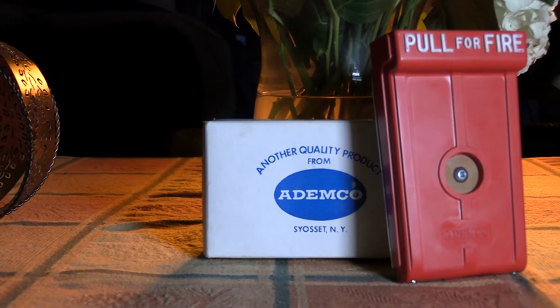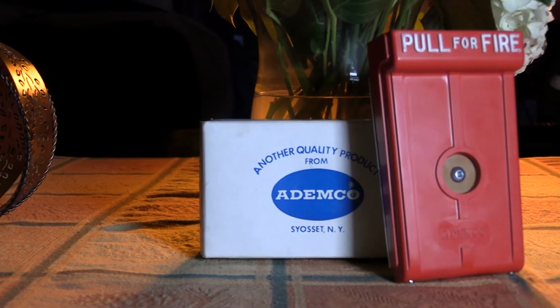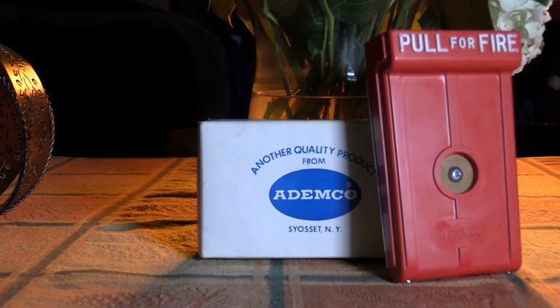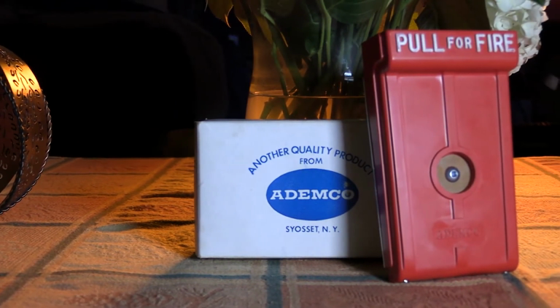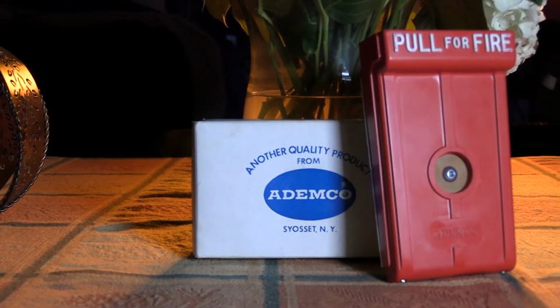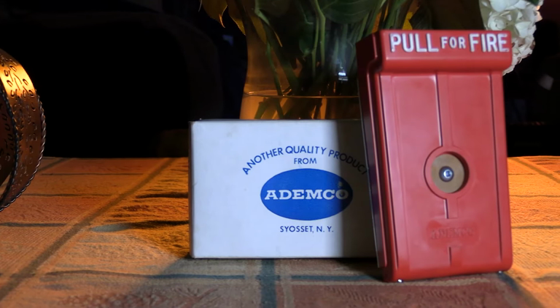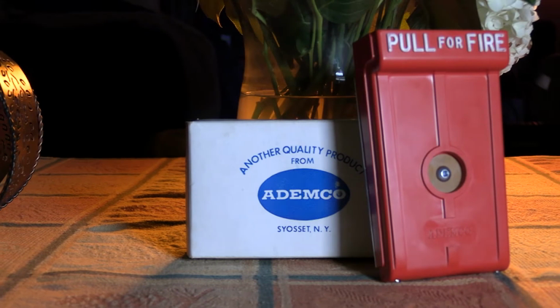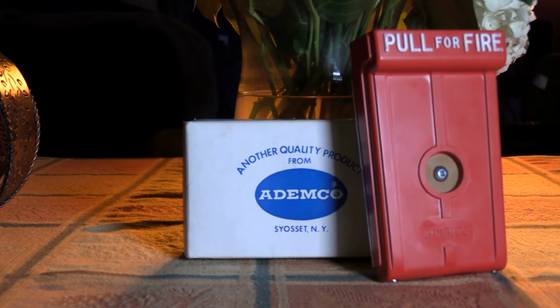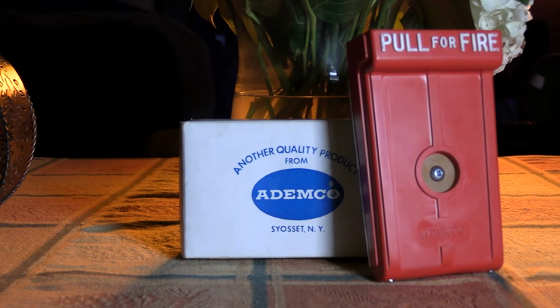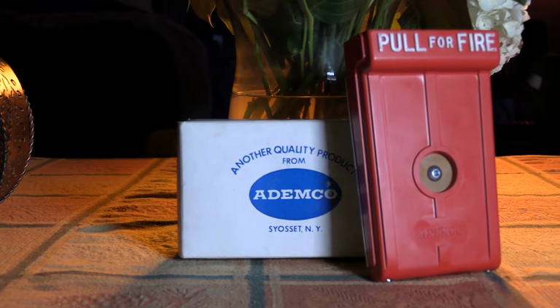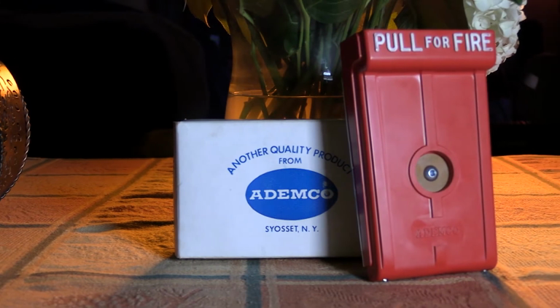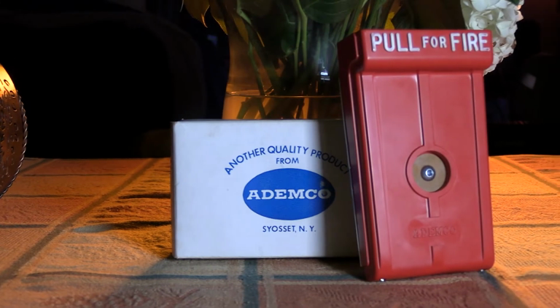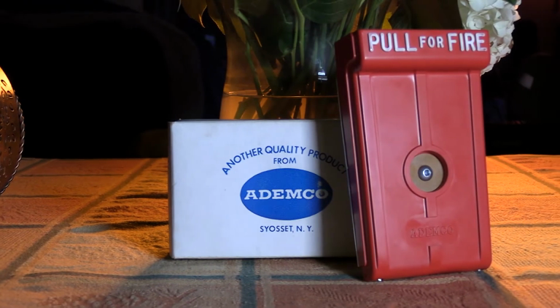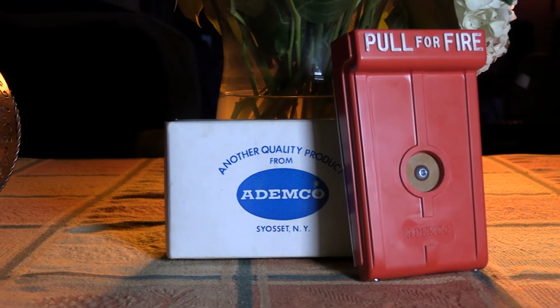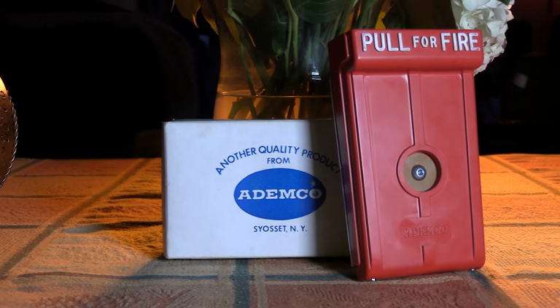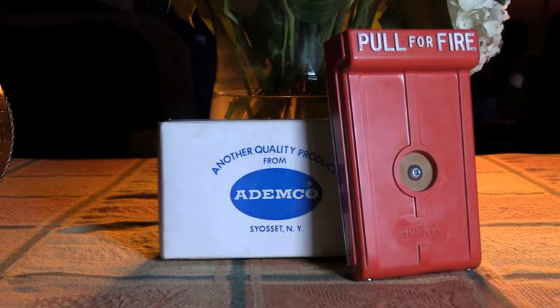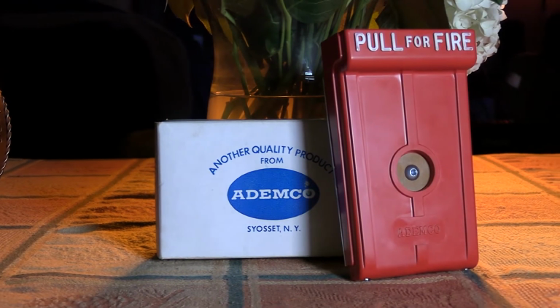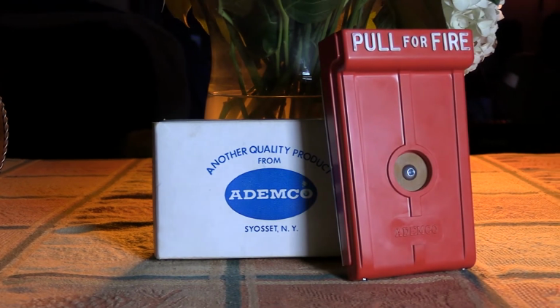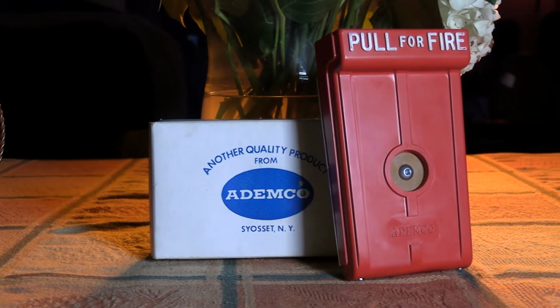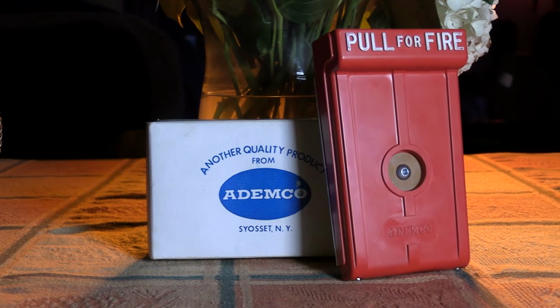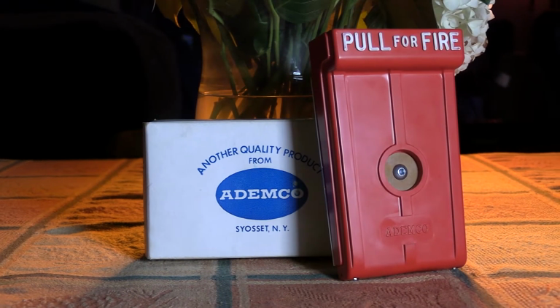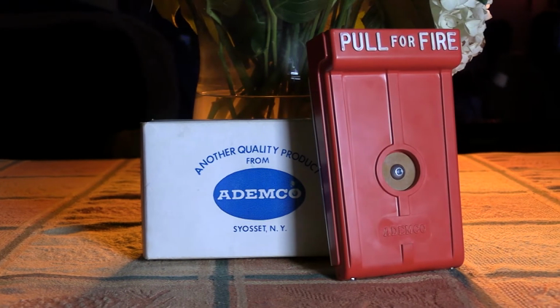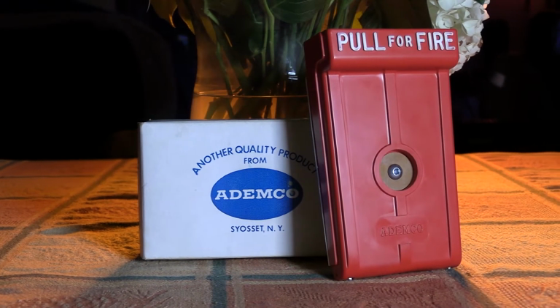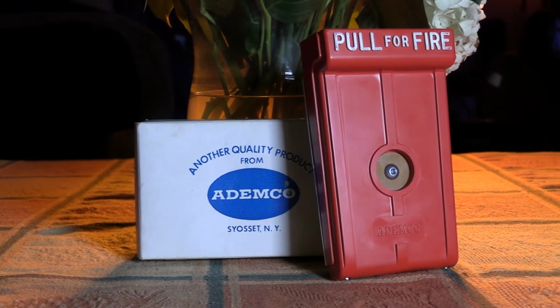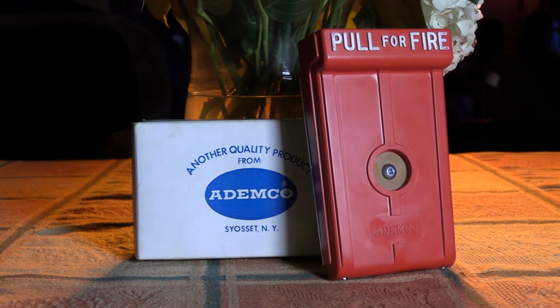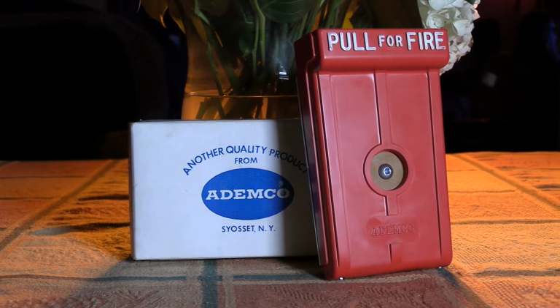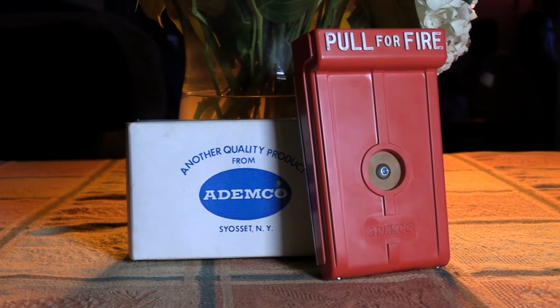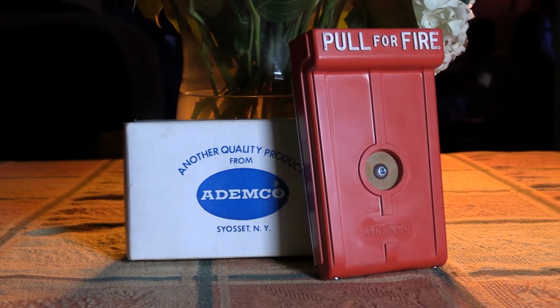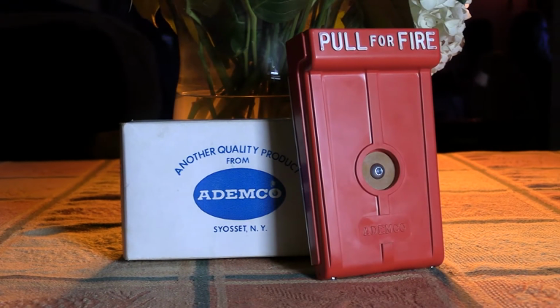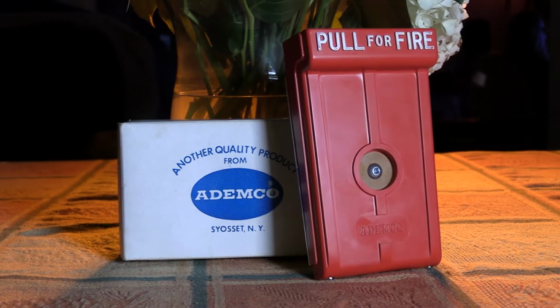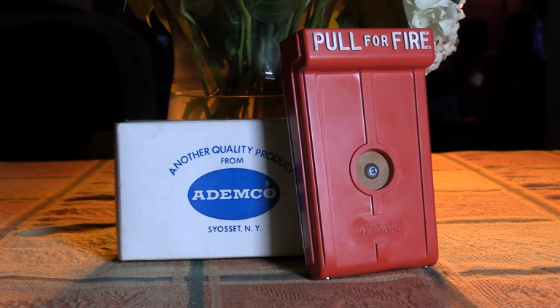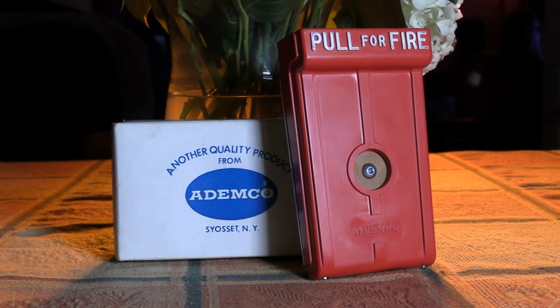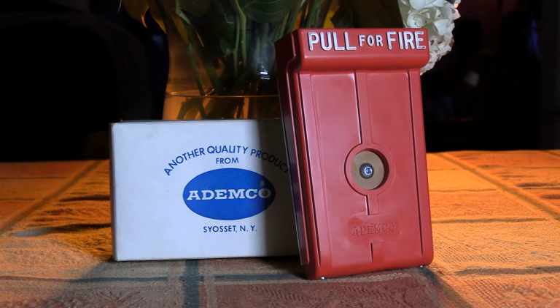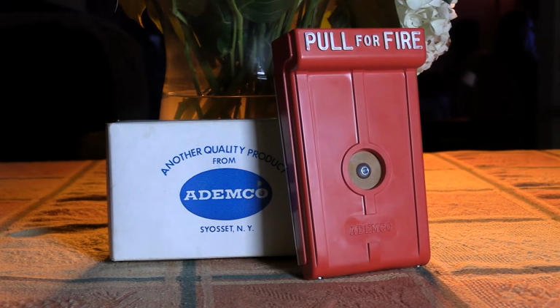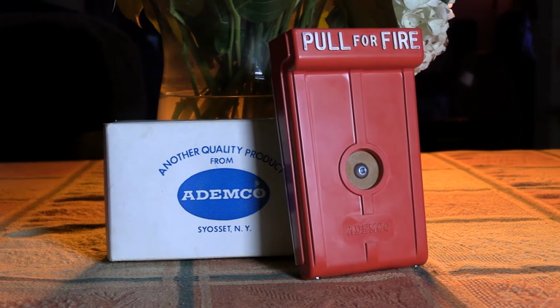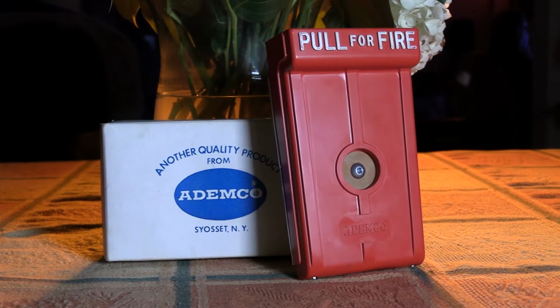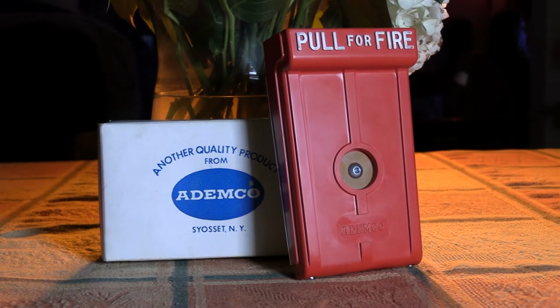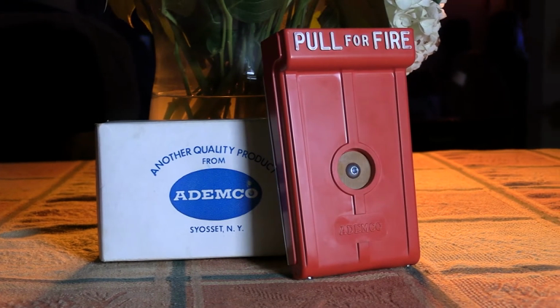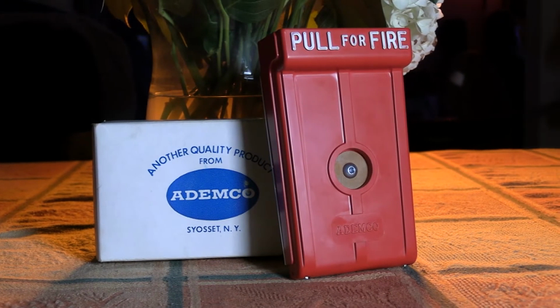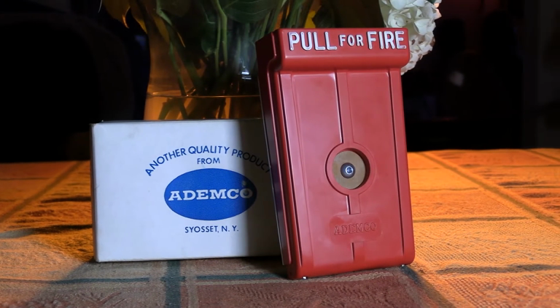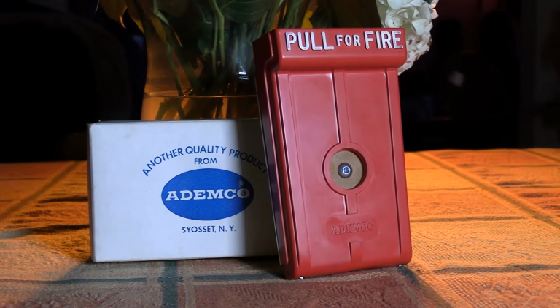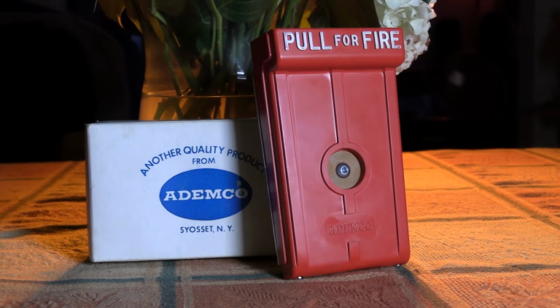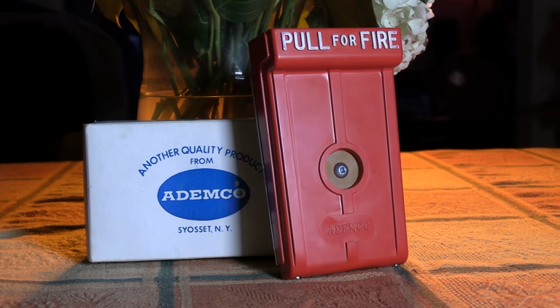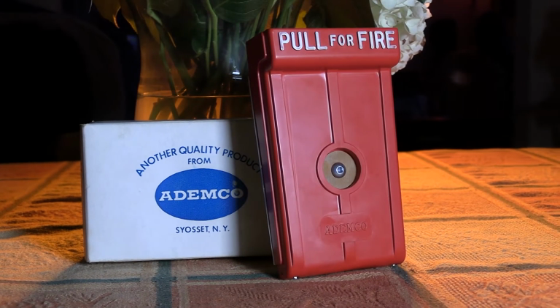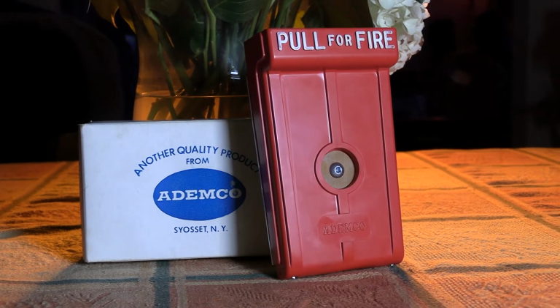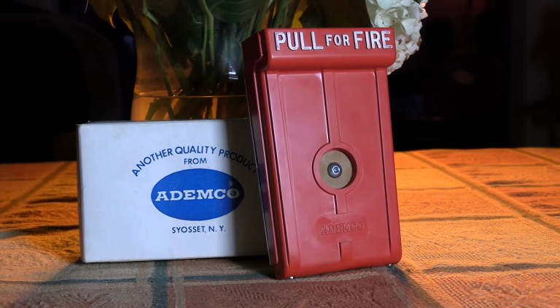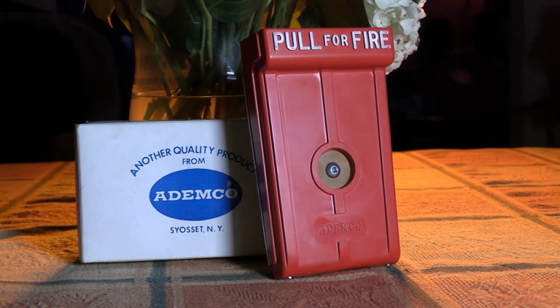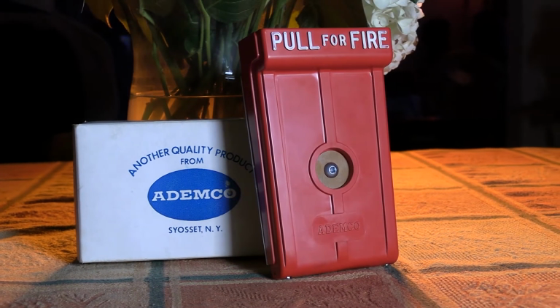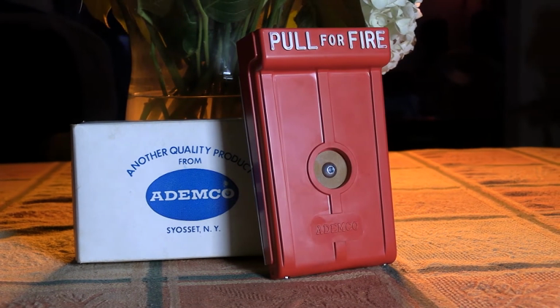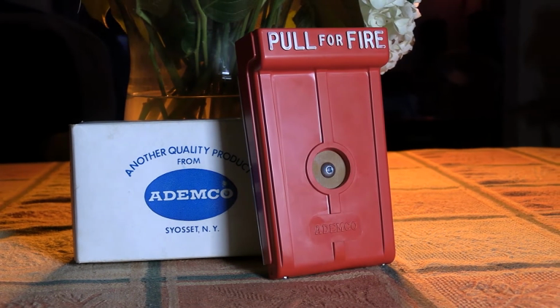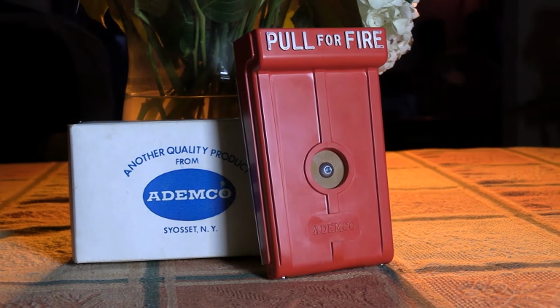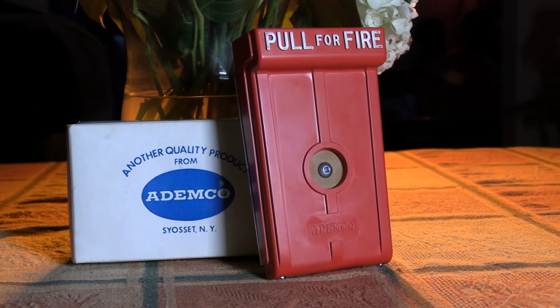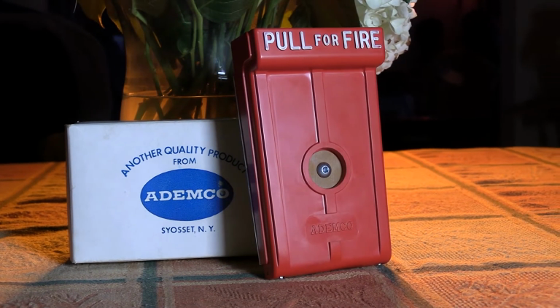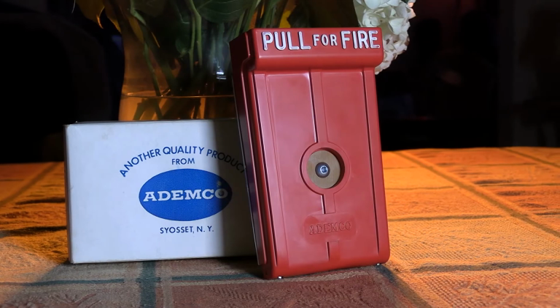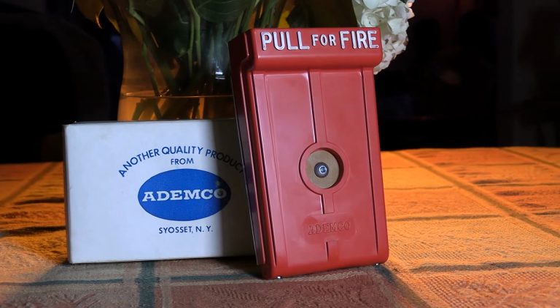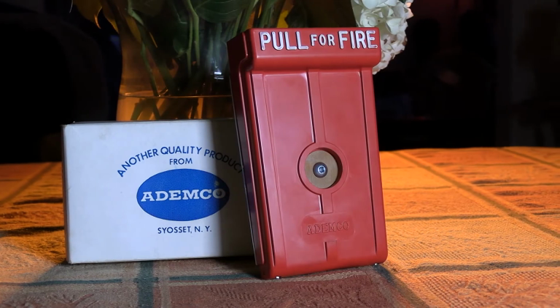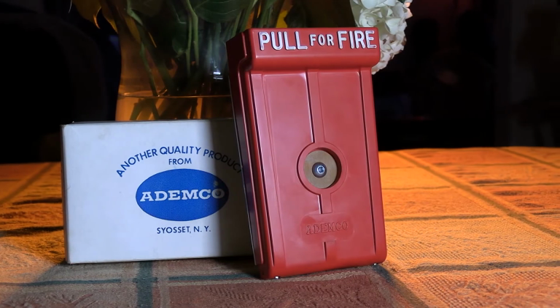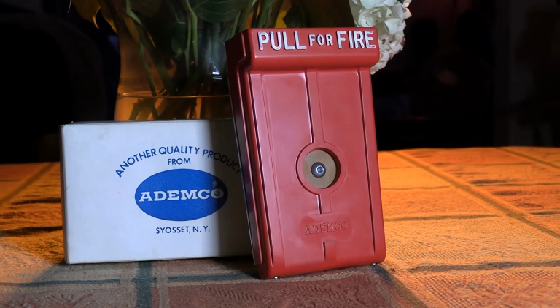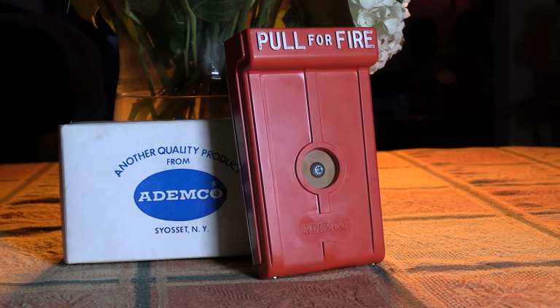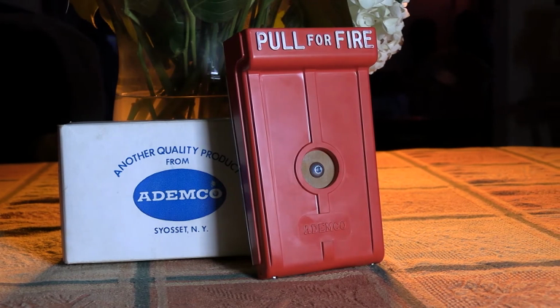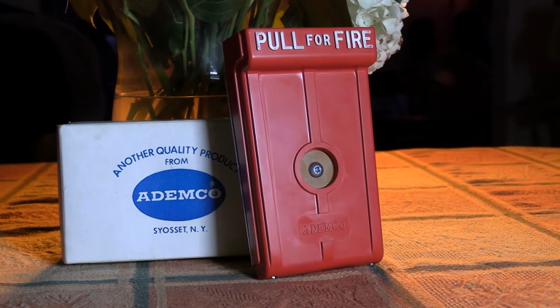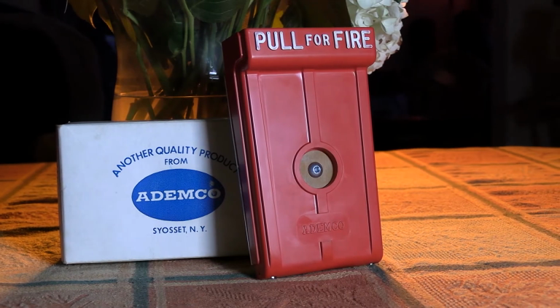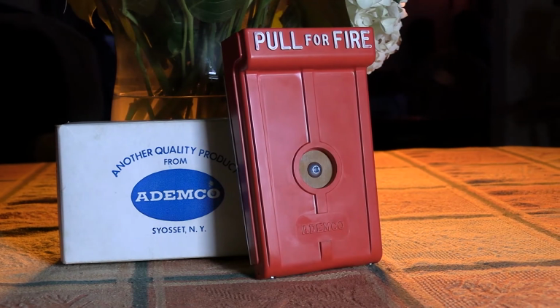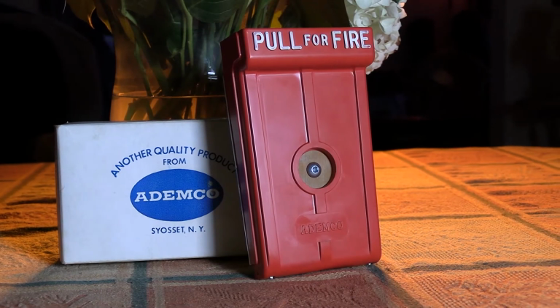This disposable plastic pull station wins the vote for the worst alarm in my collection. Just how bad can it be? Let's find out.